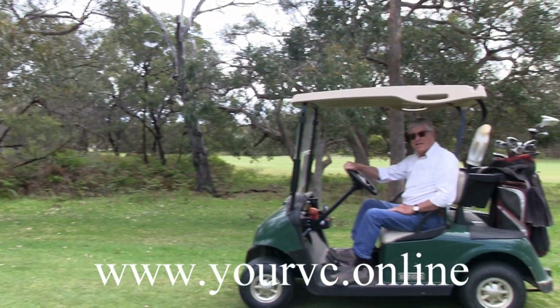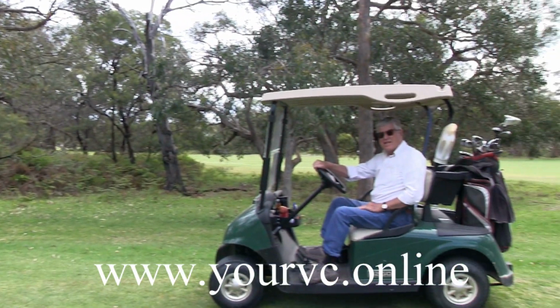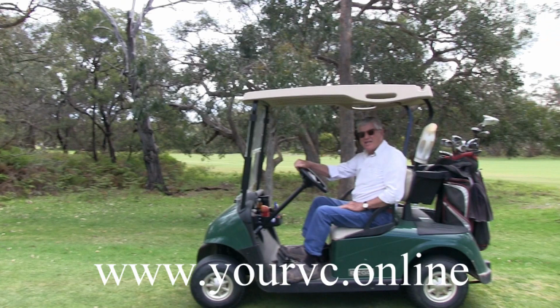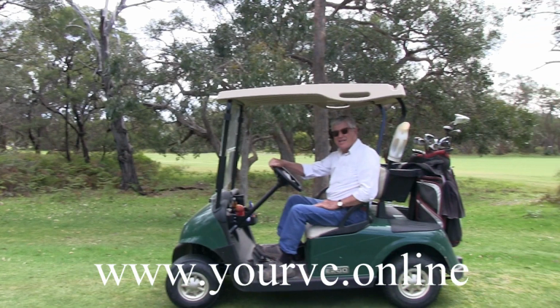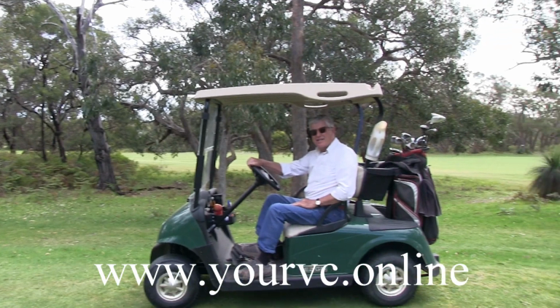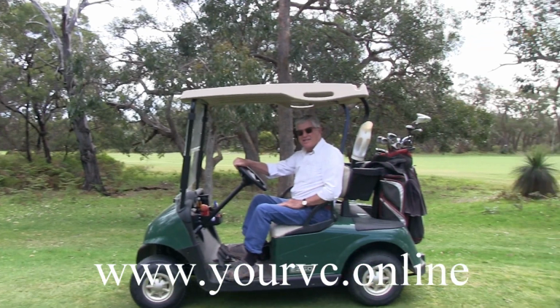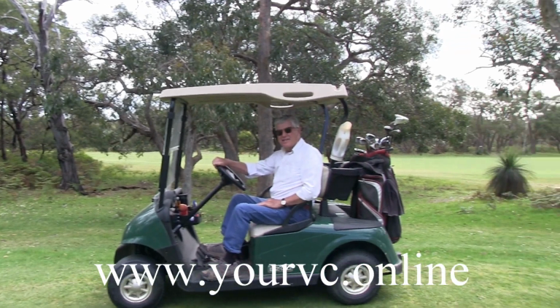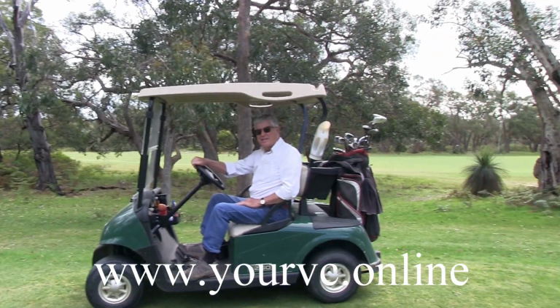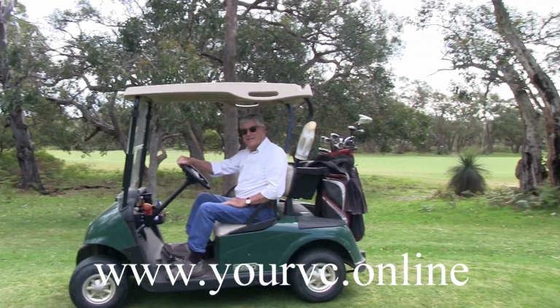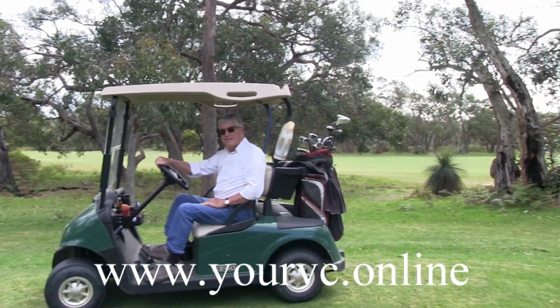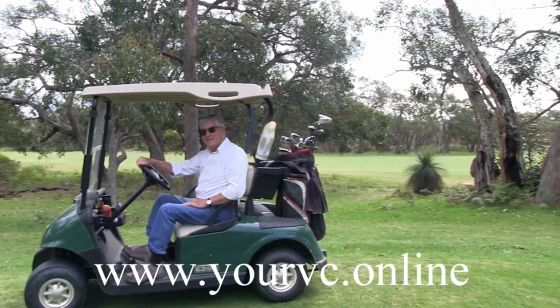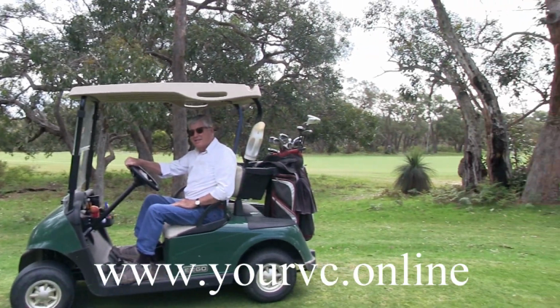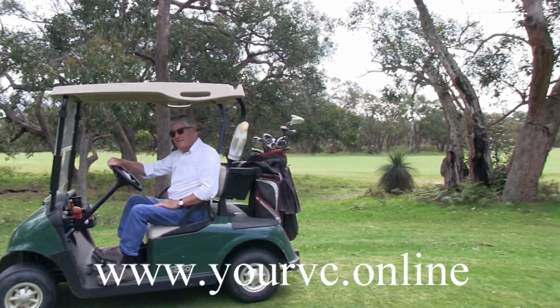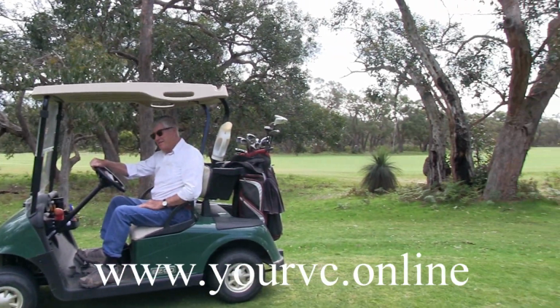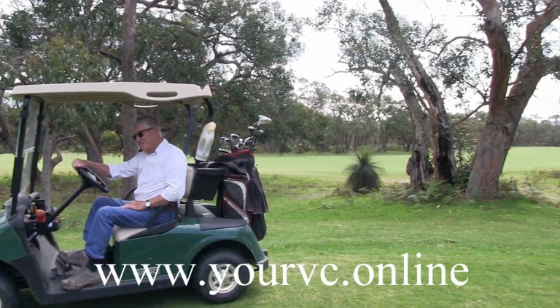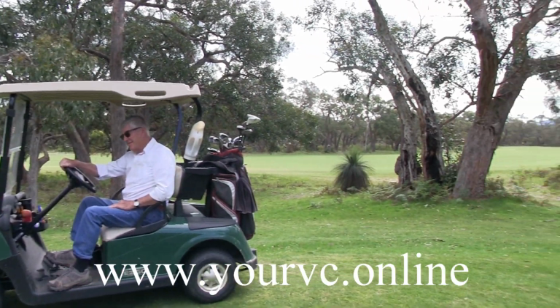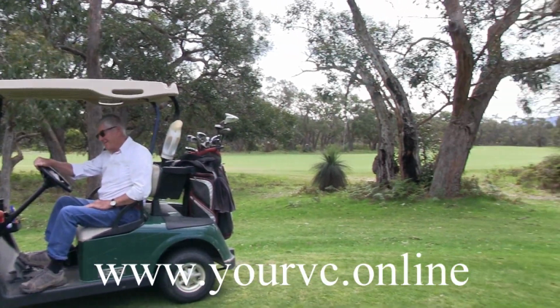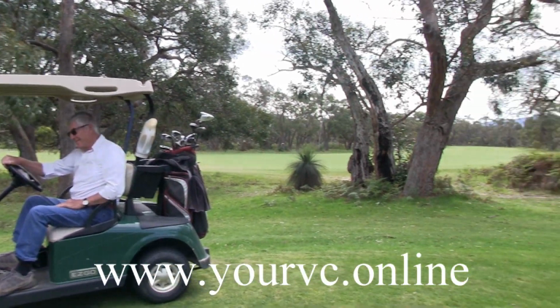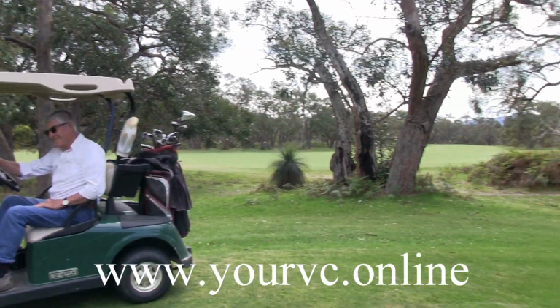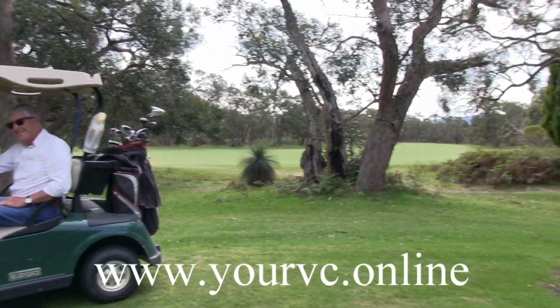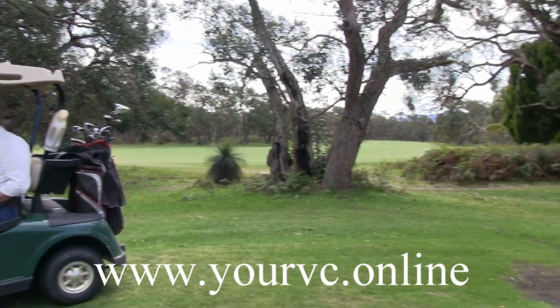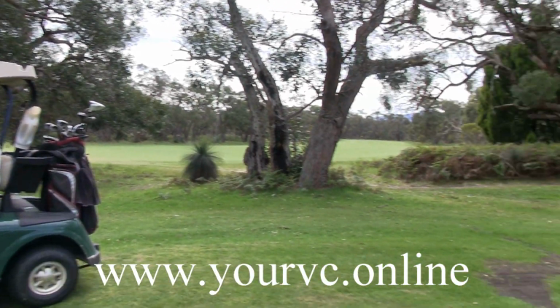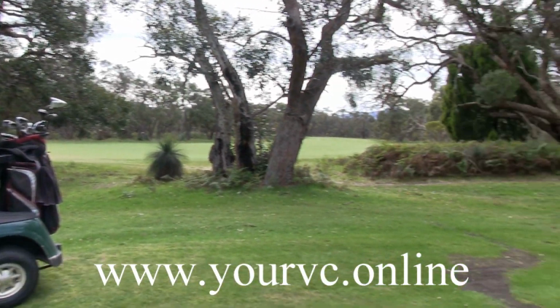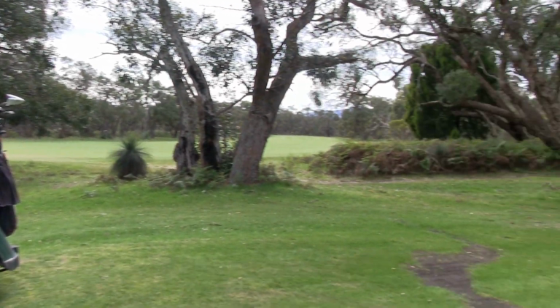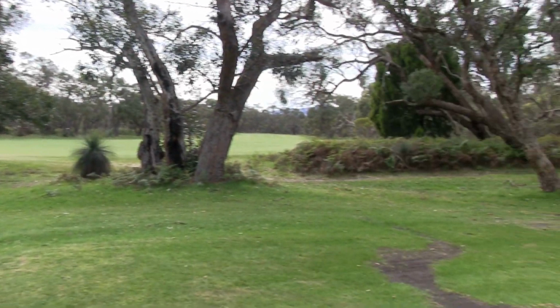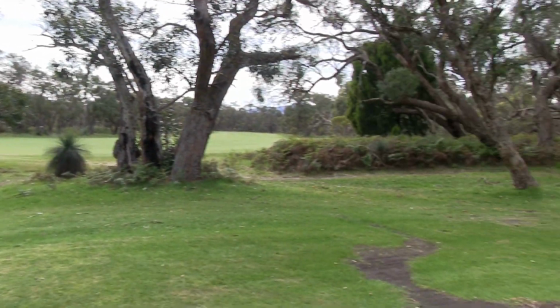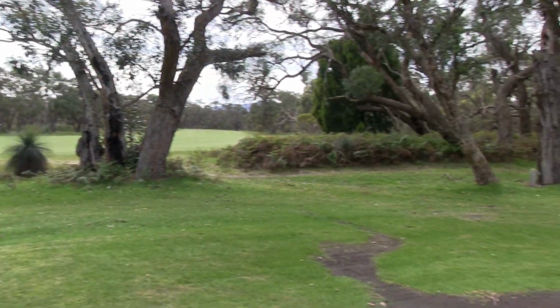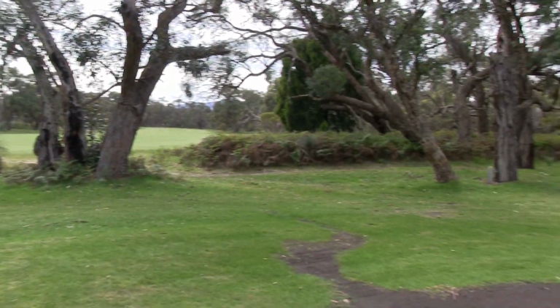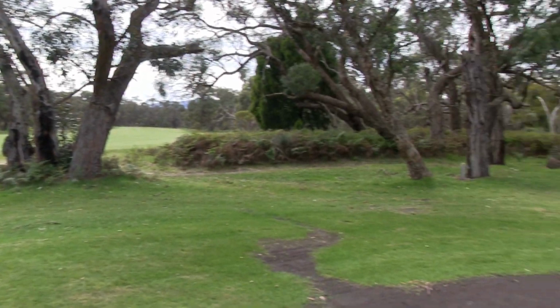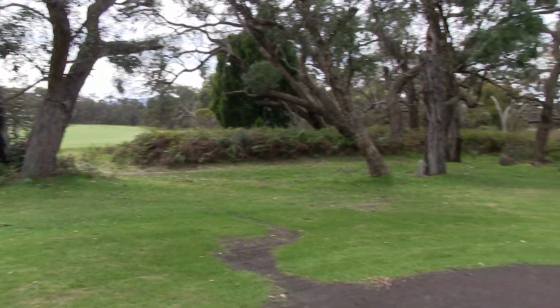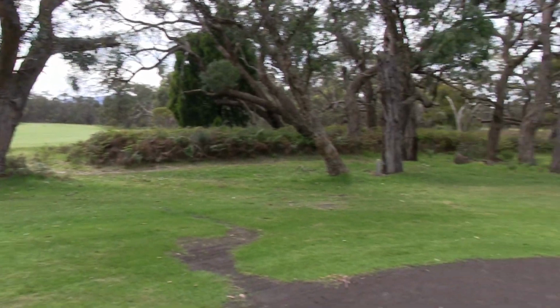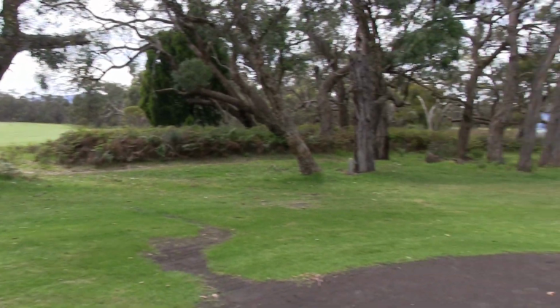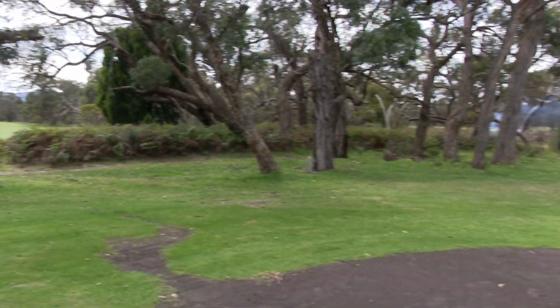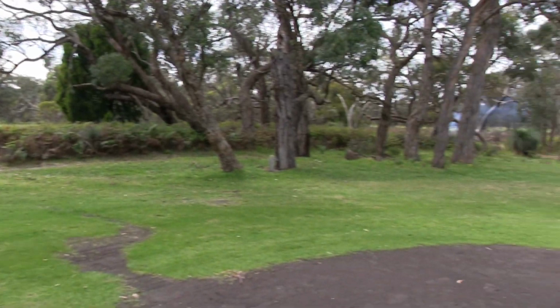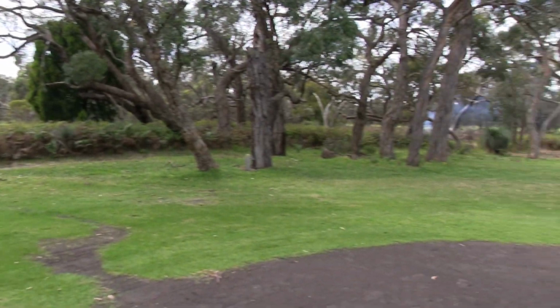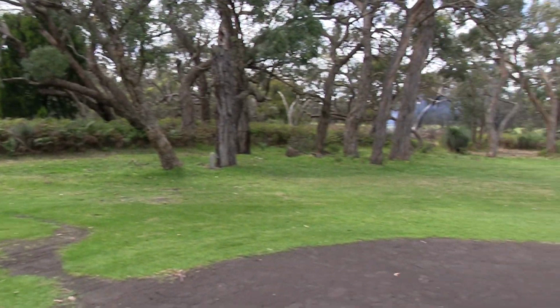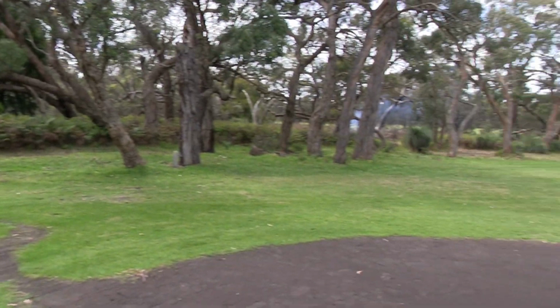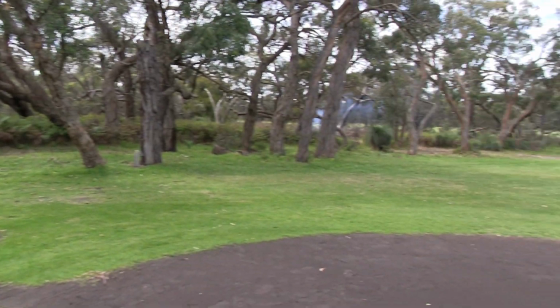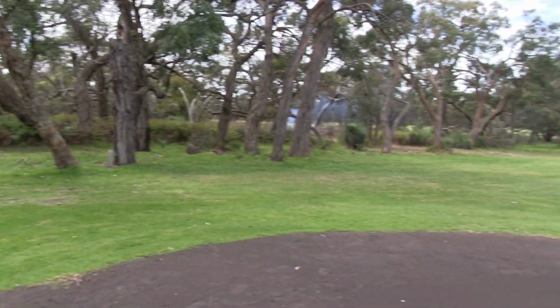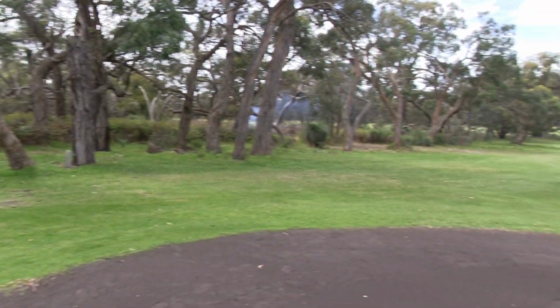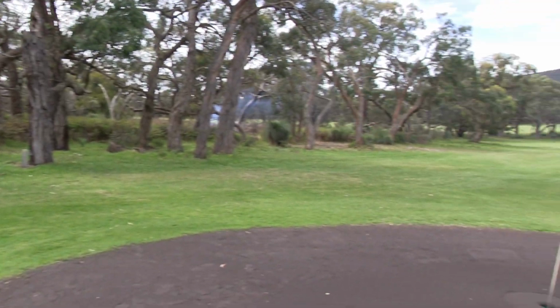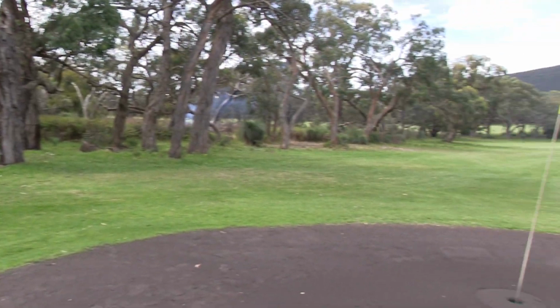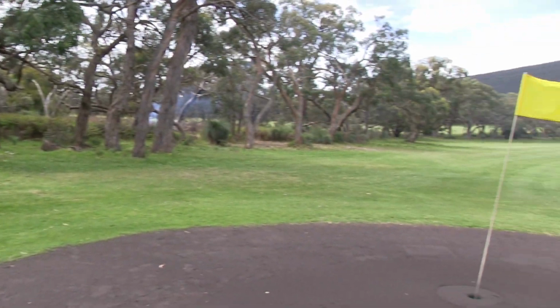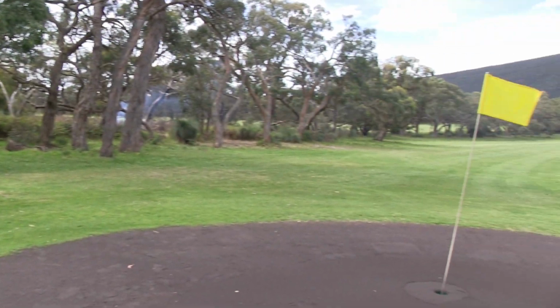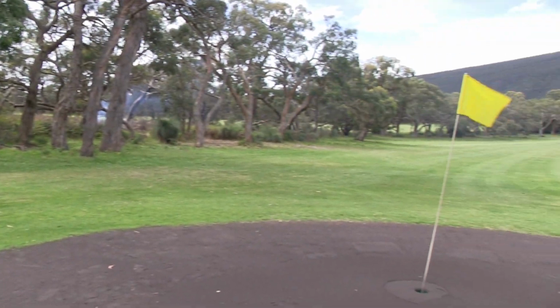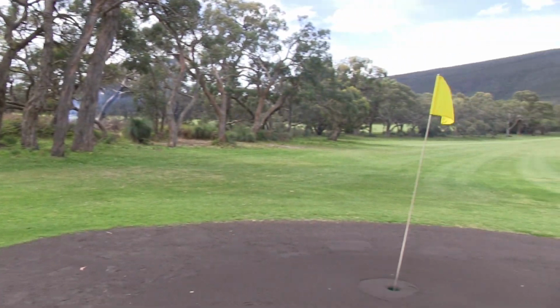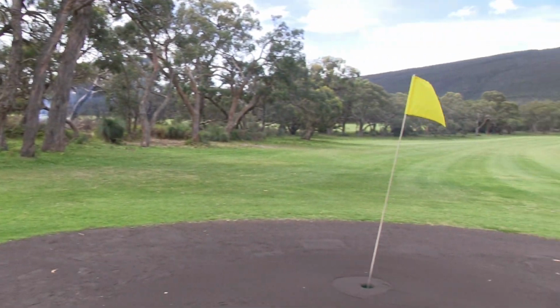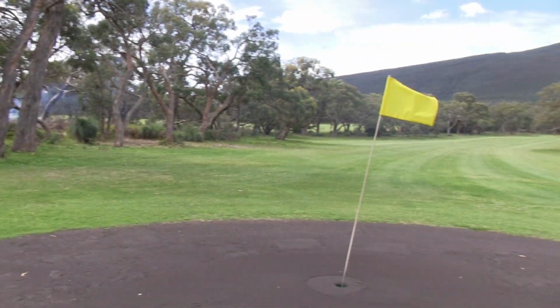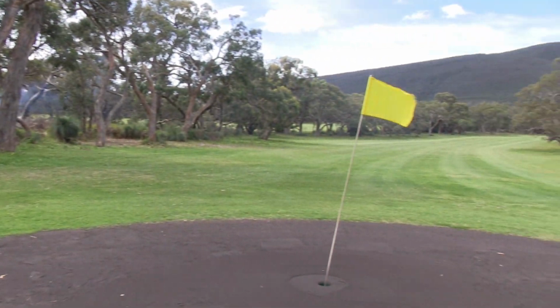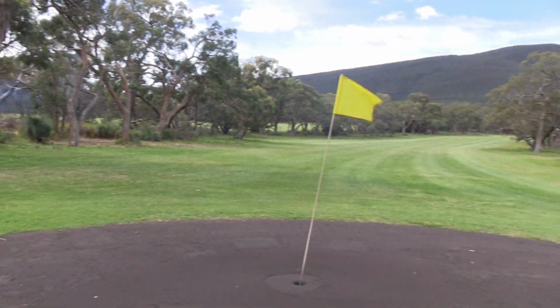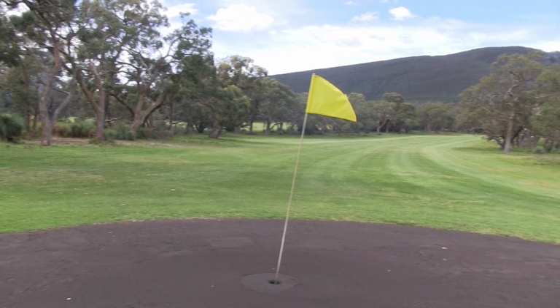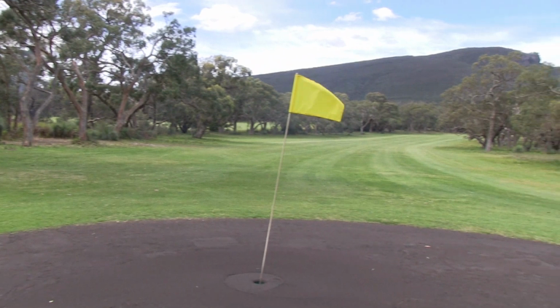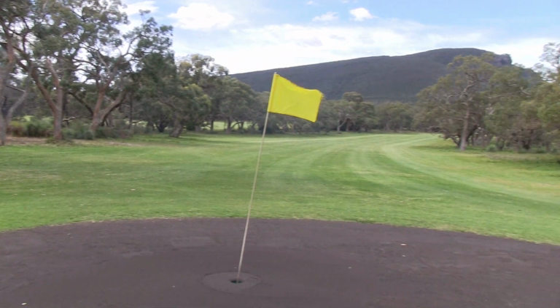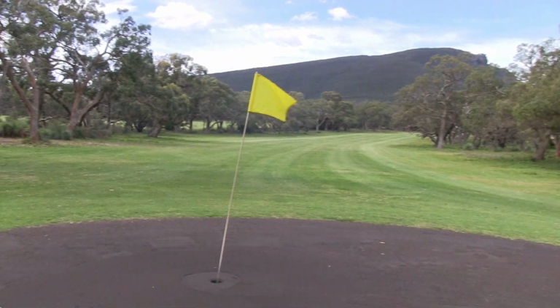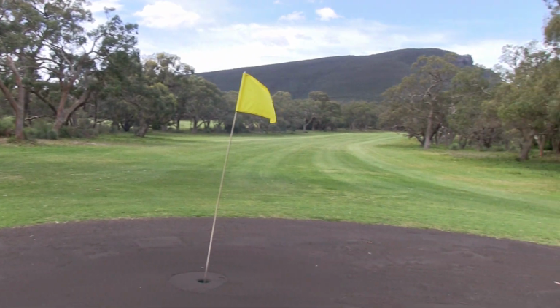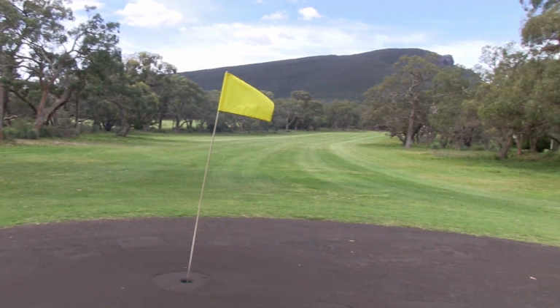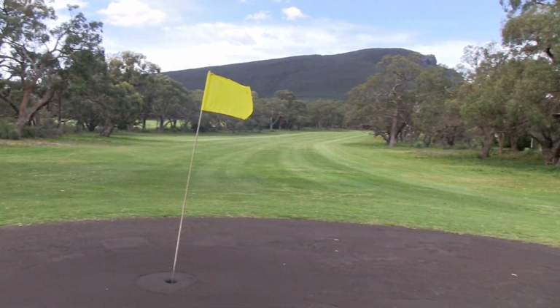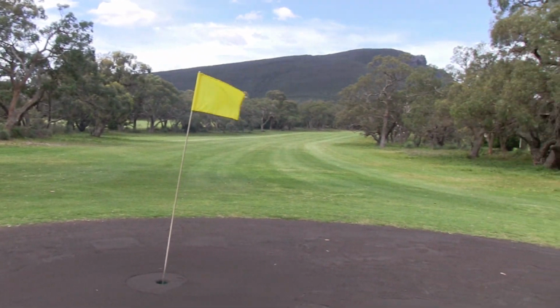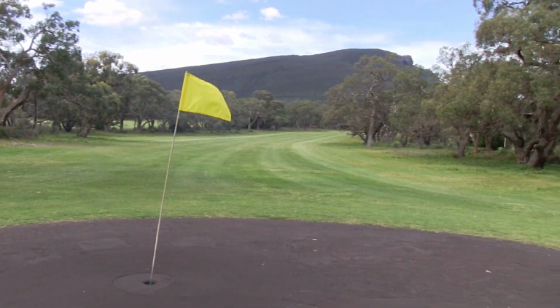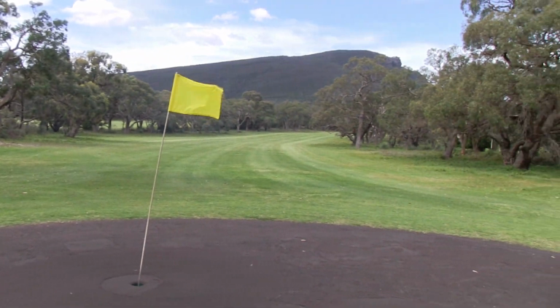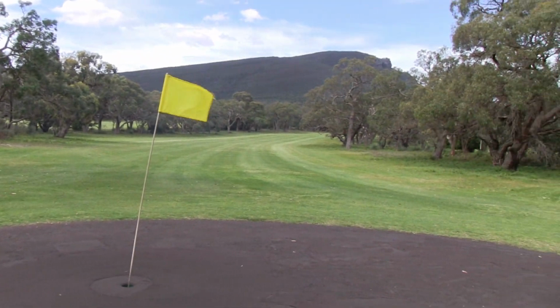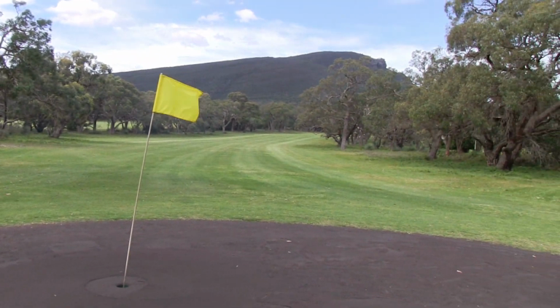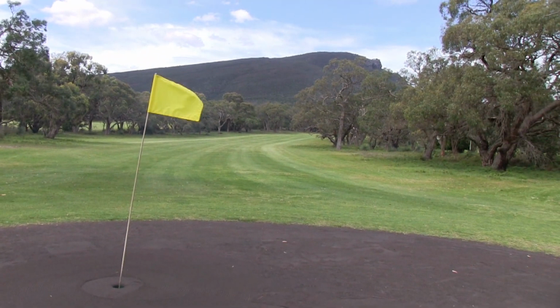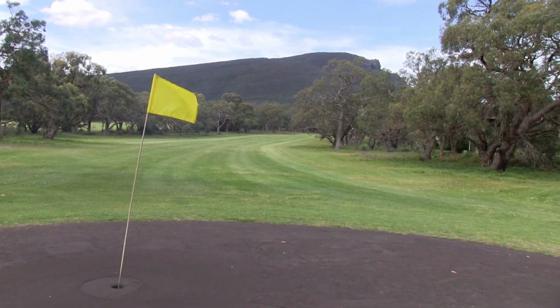As you can see behind the back of the green here, not too much trouble unless you go too long. So a long par four, dogleg to the left. Good luck.